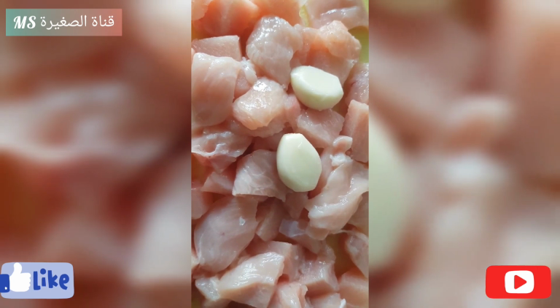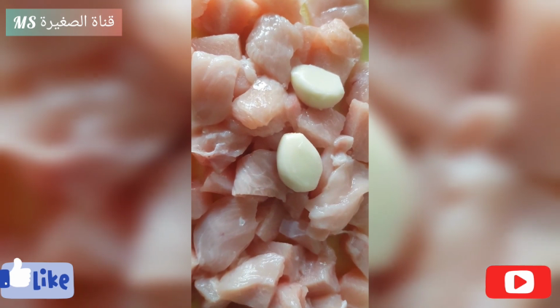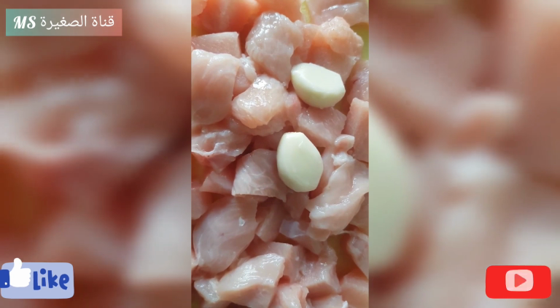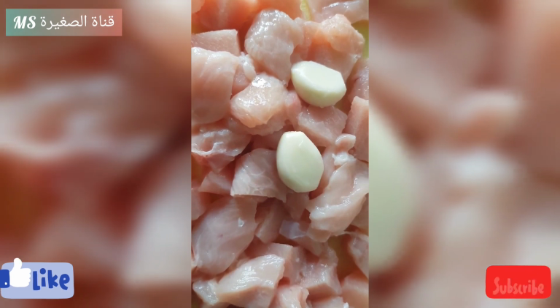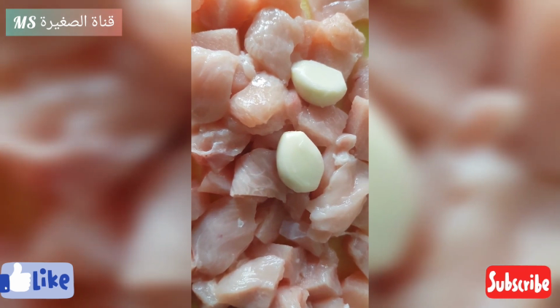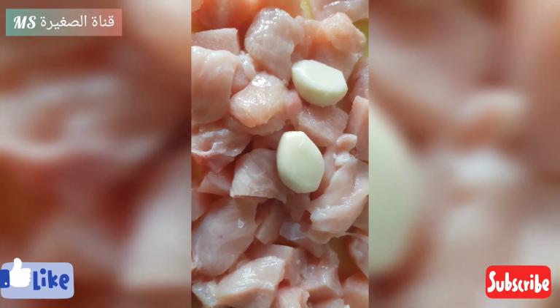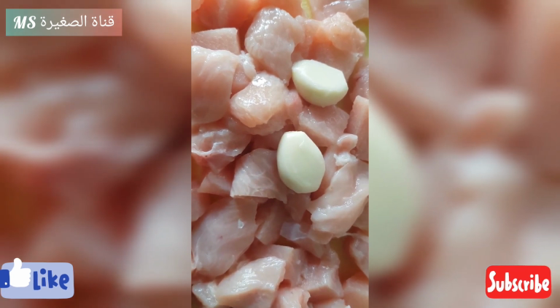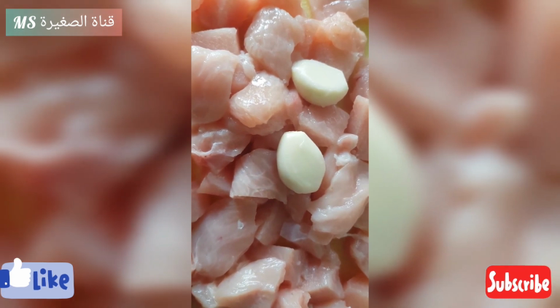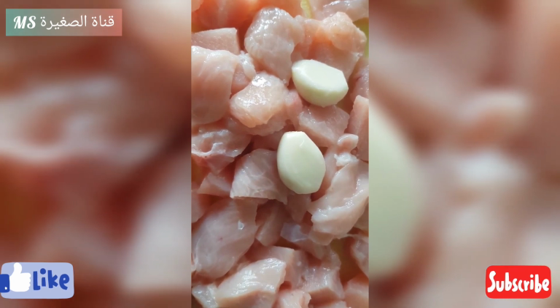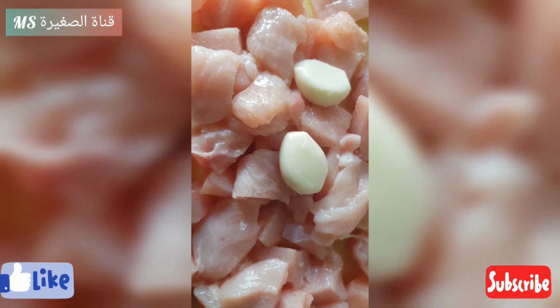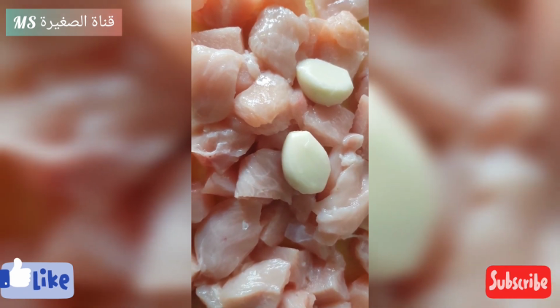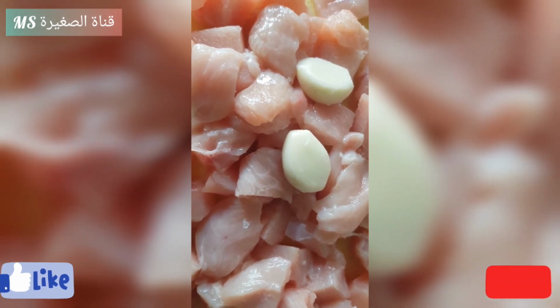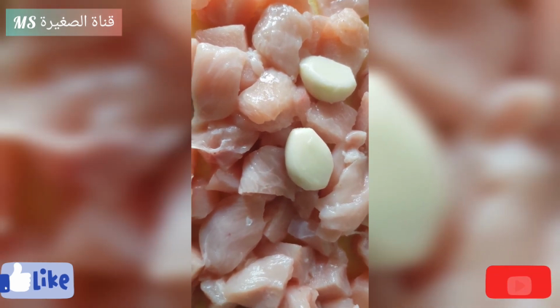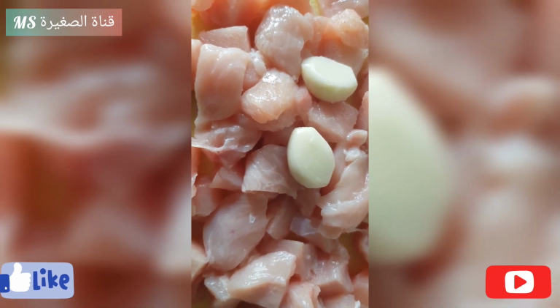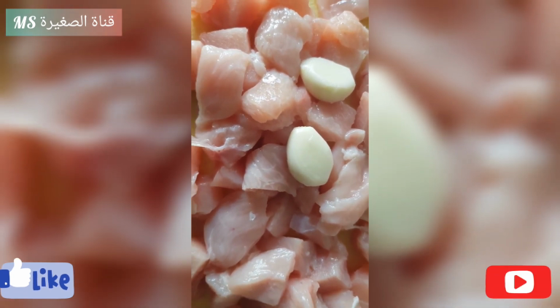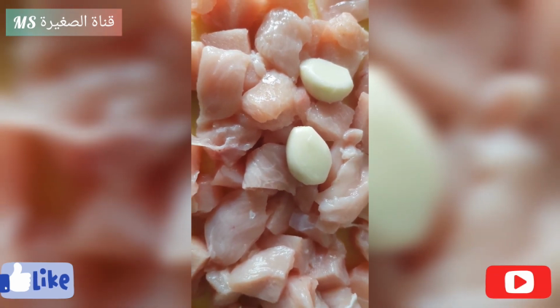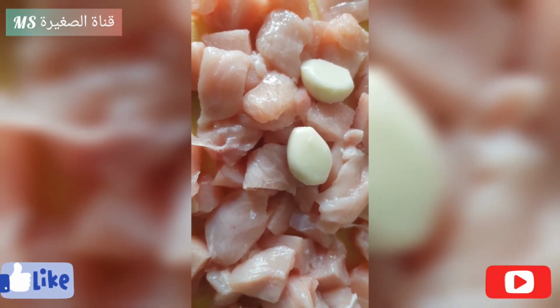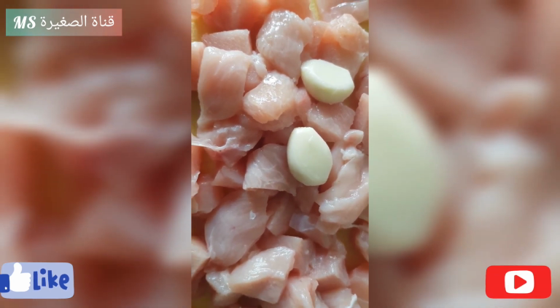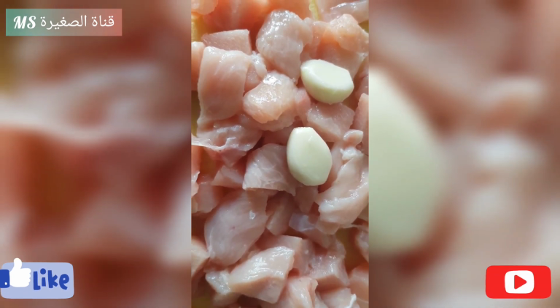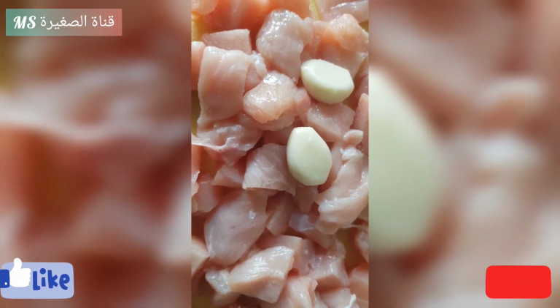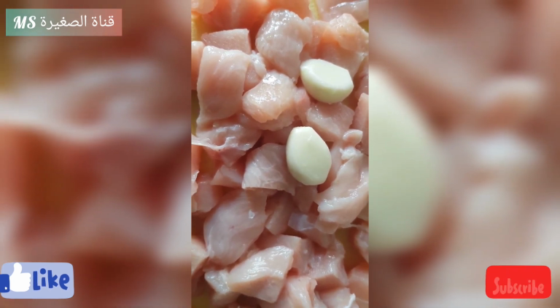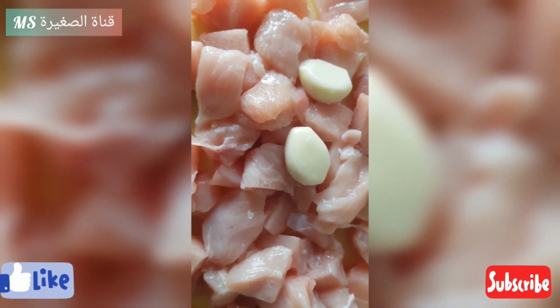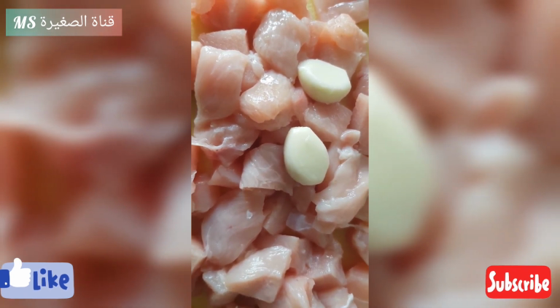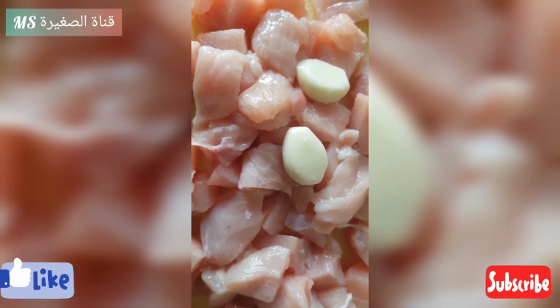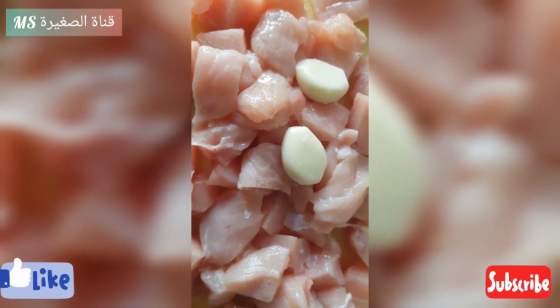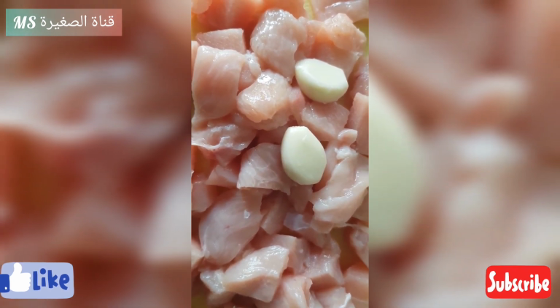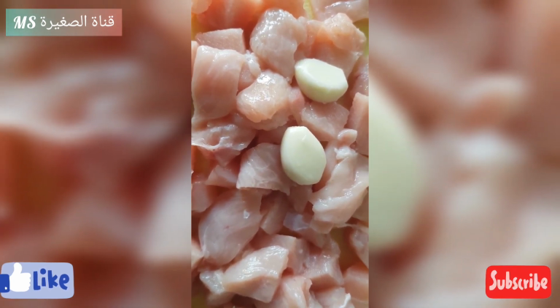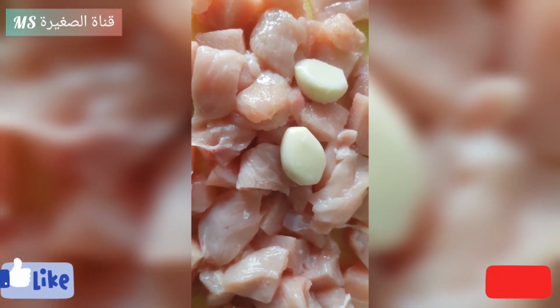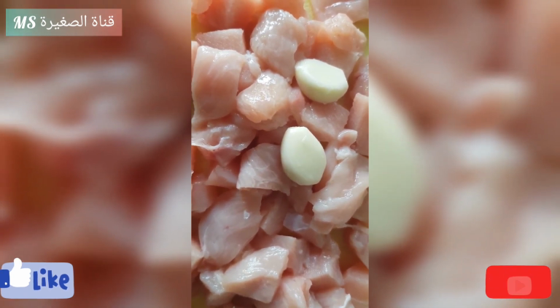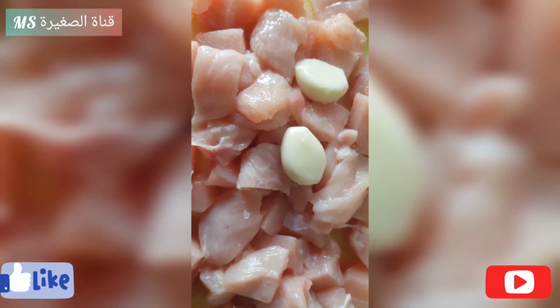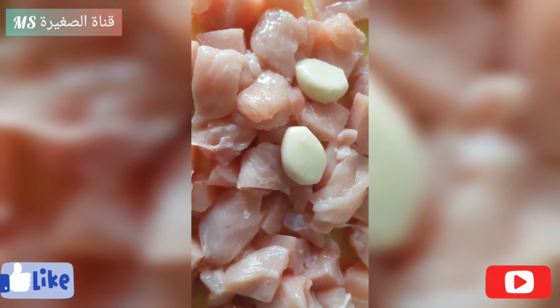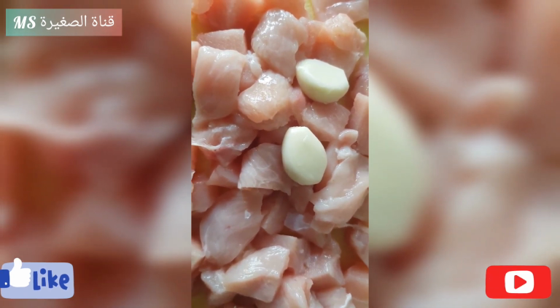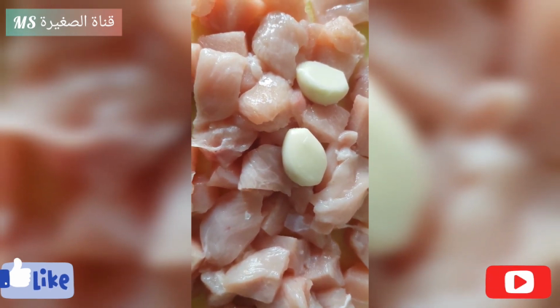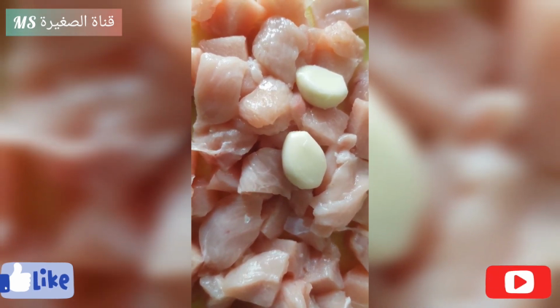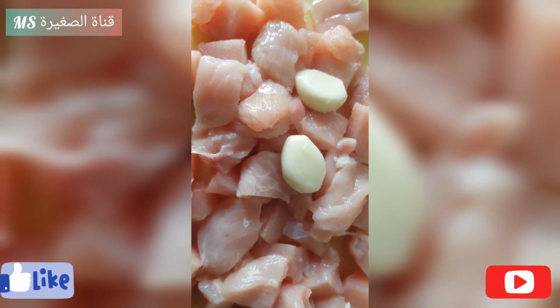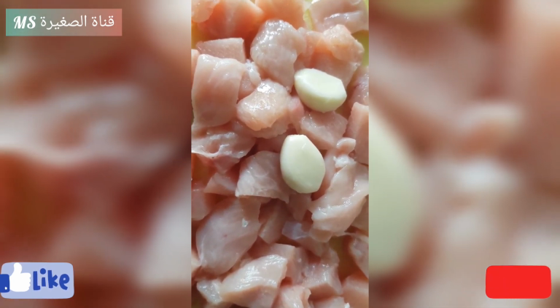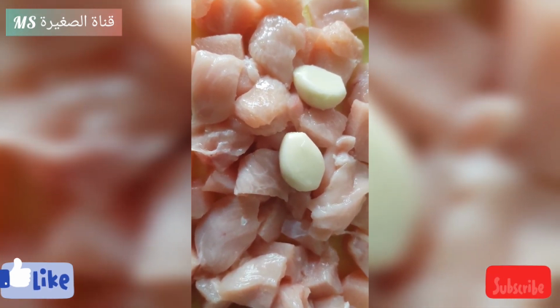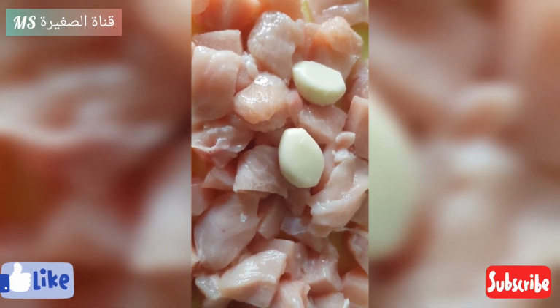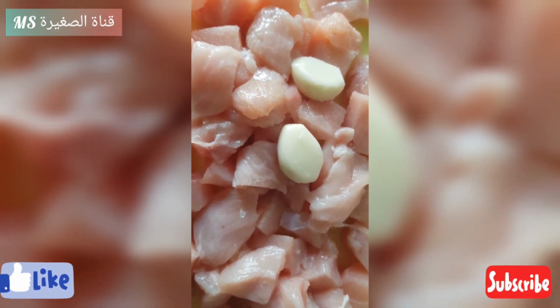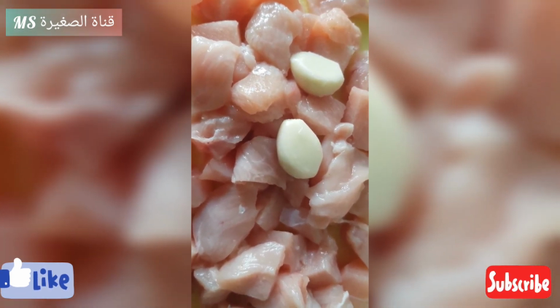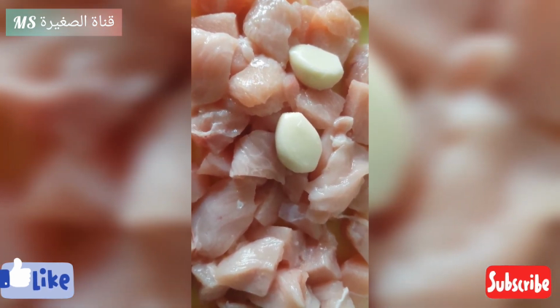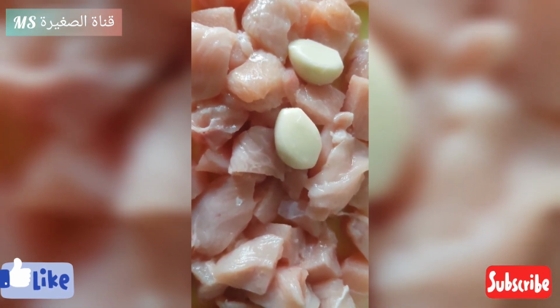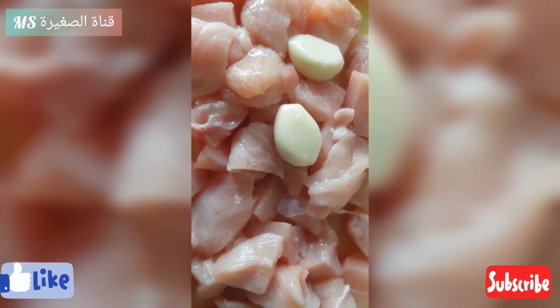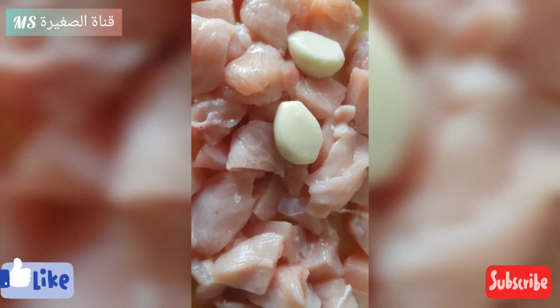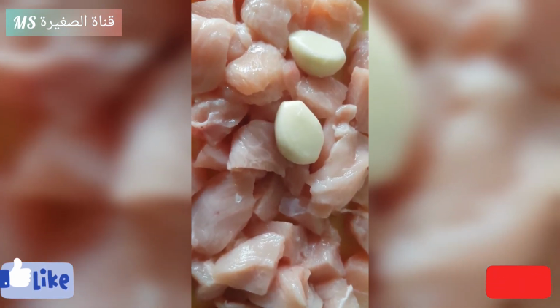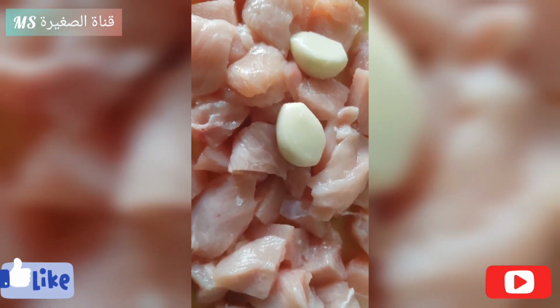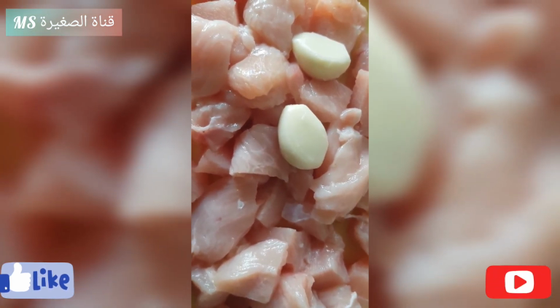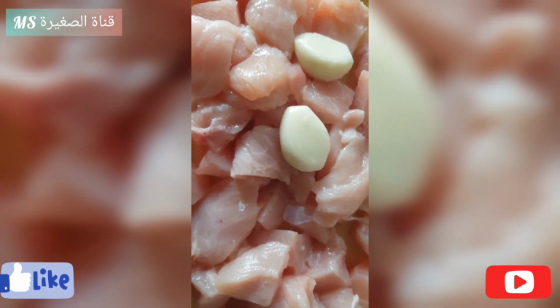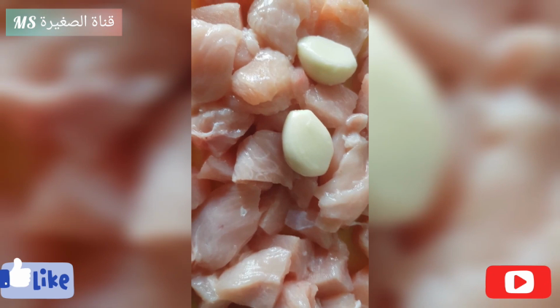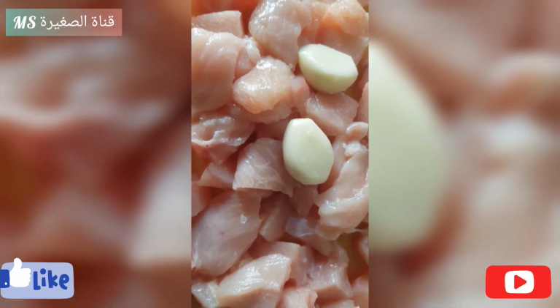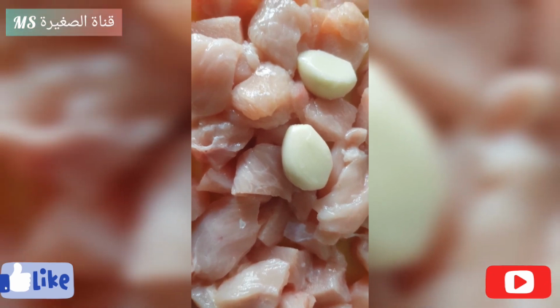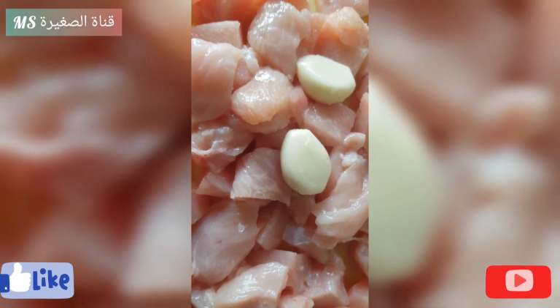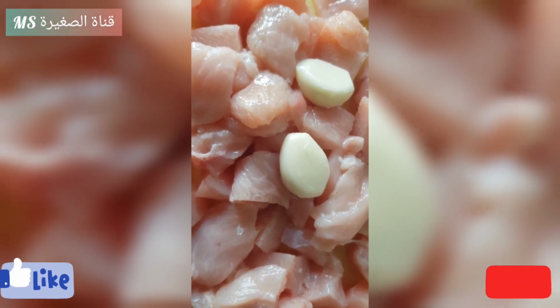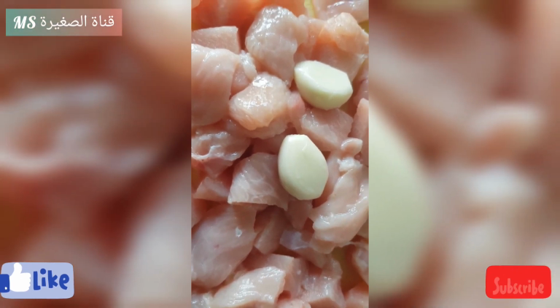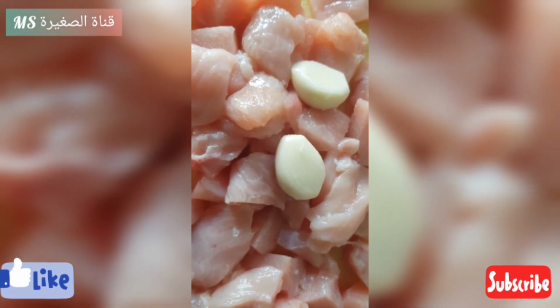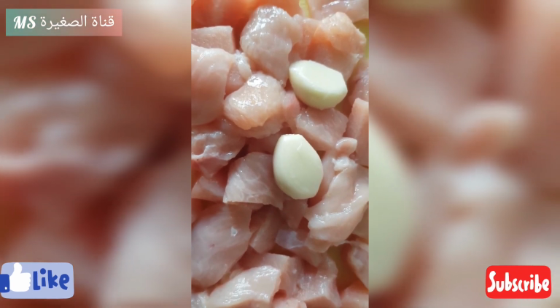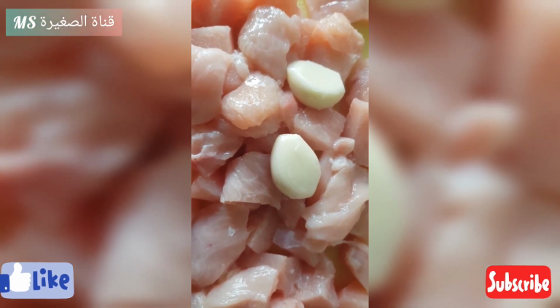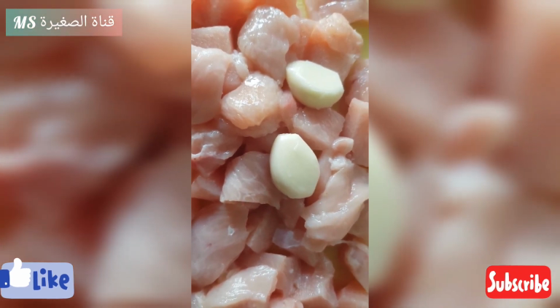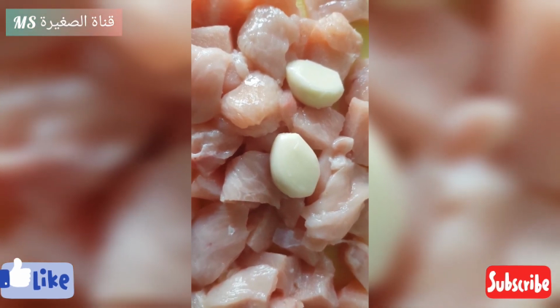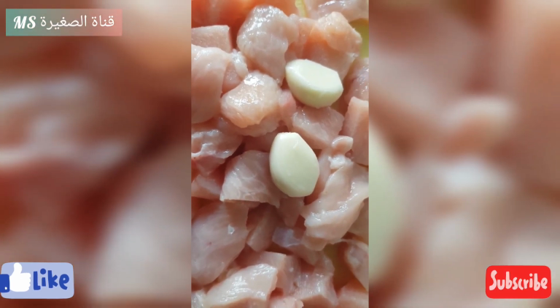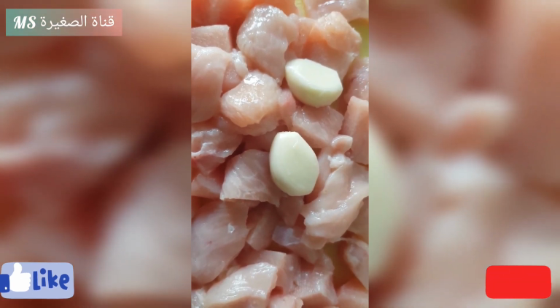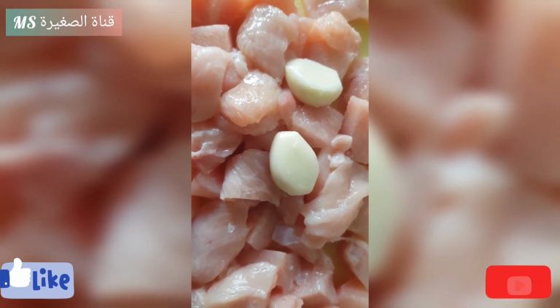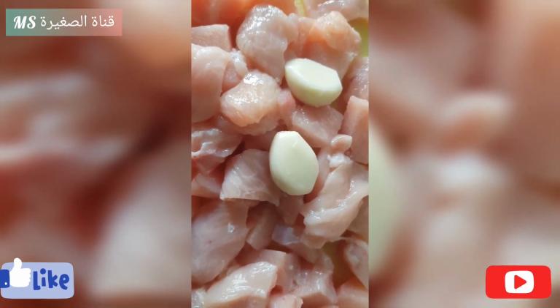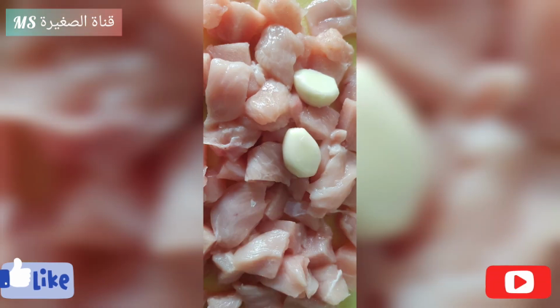Assalamu alaikum, bonjour. Aujourd'hui, je vais faire des pâtes au poulet et aux champignons avec ma maman.